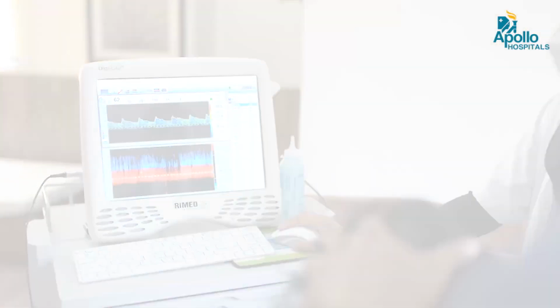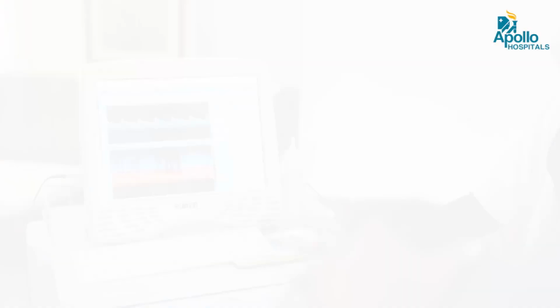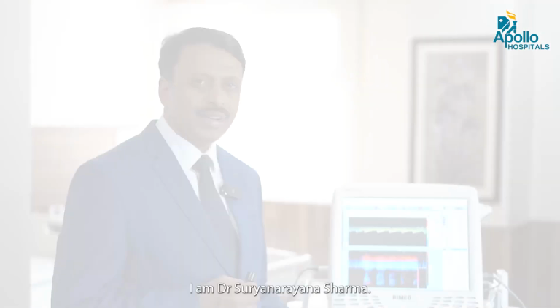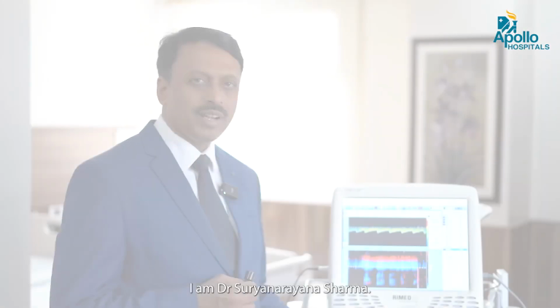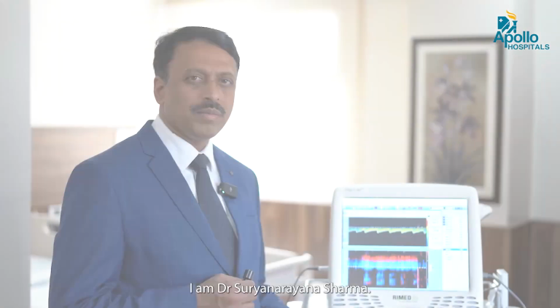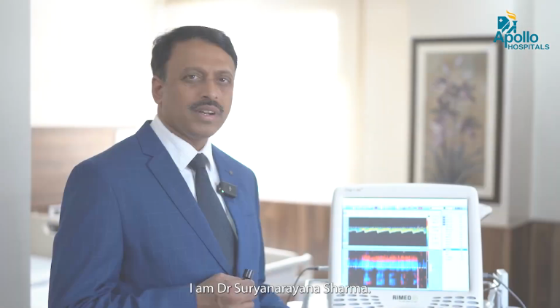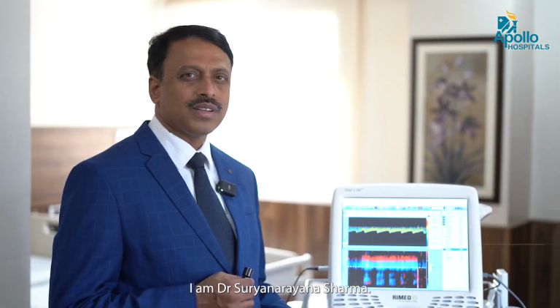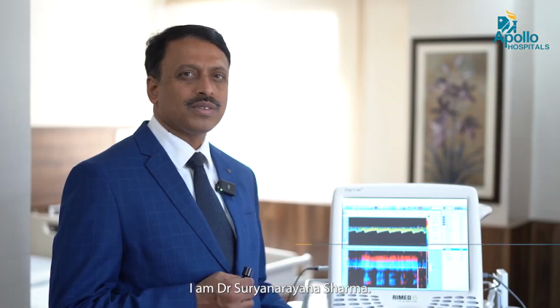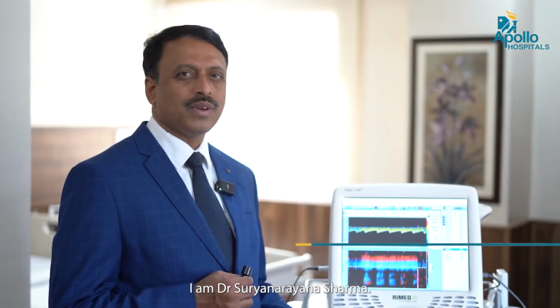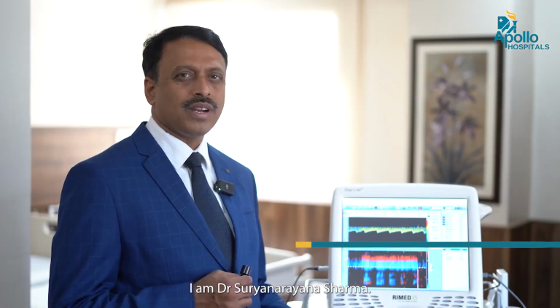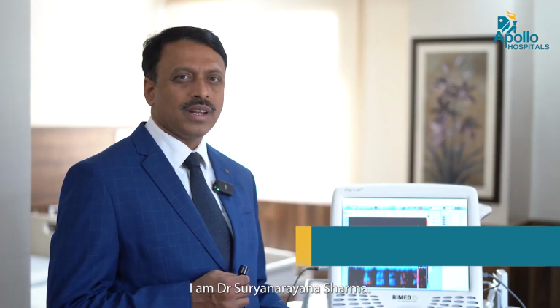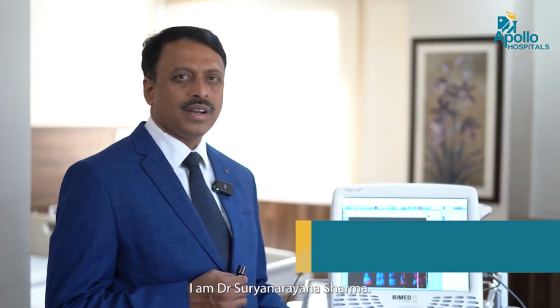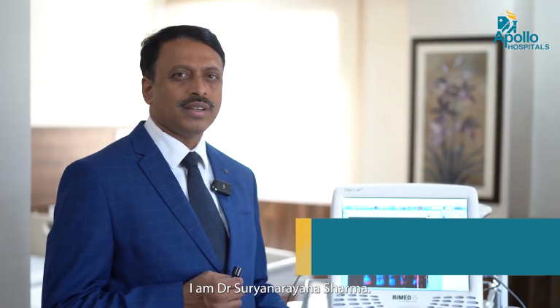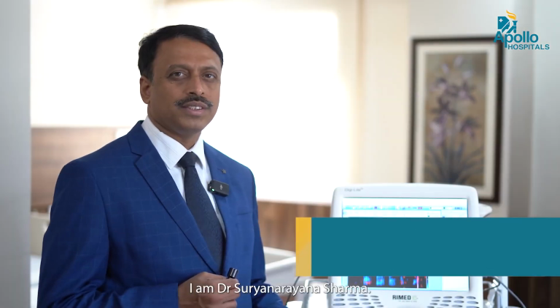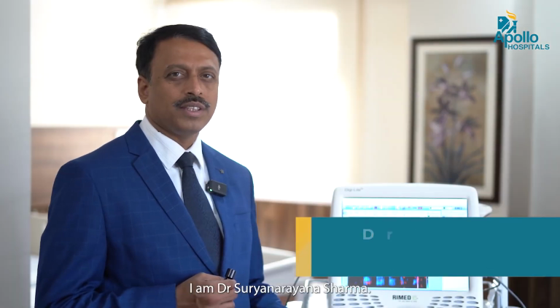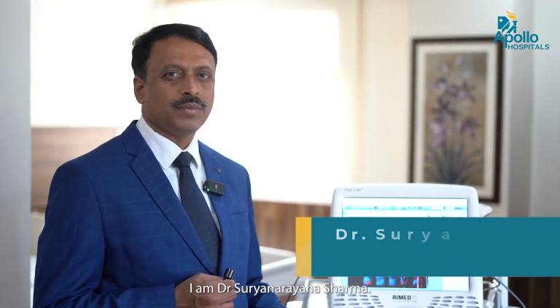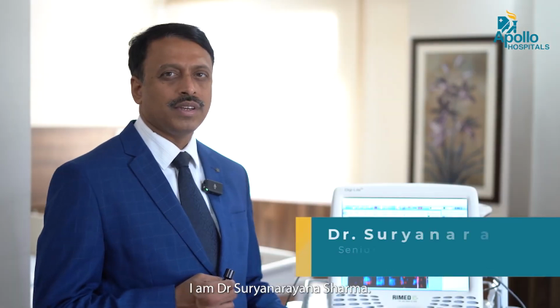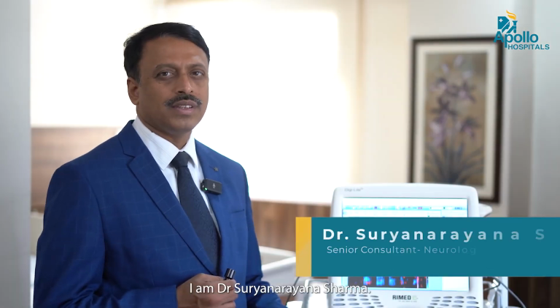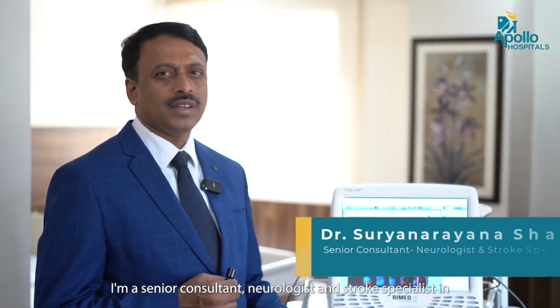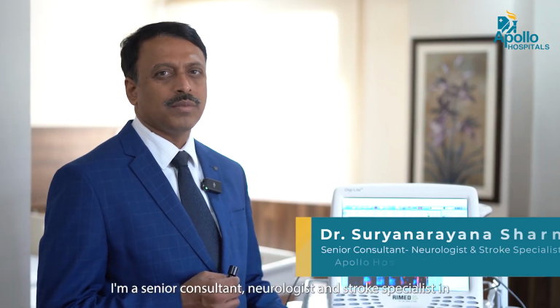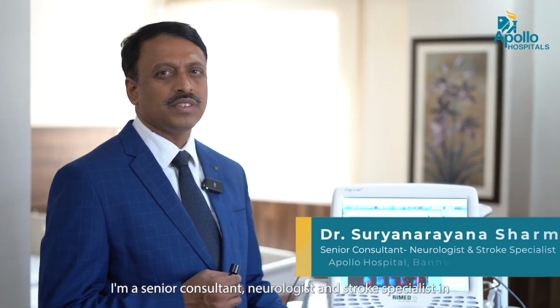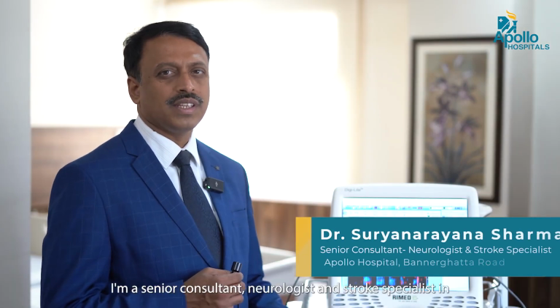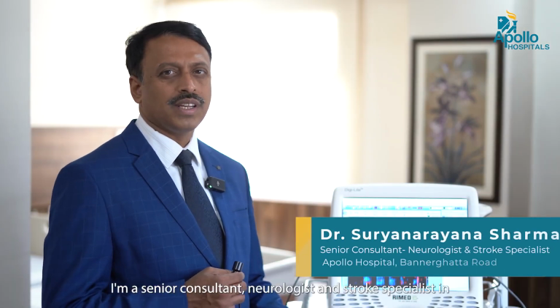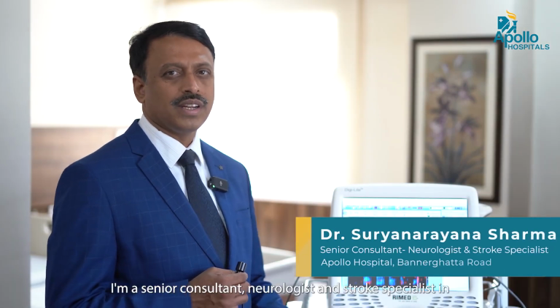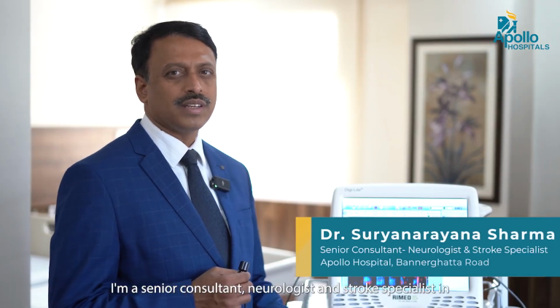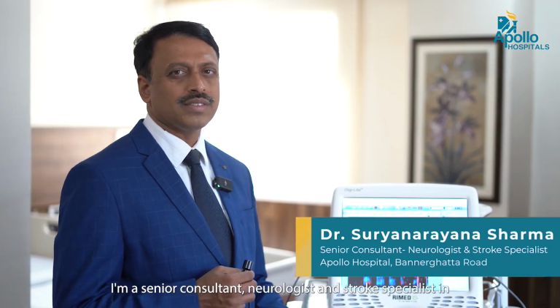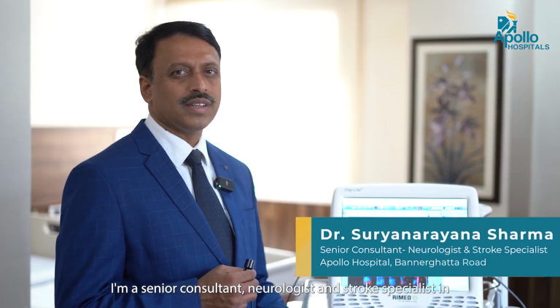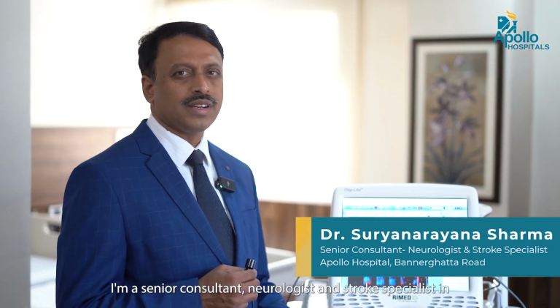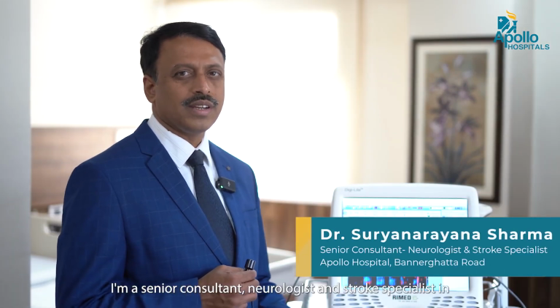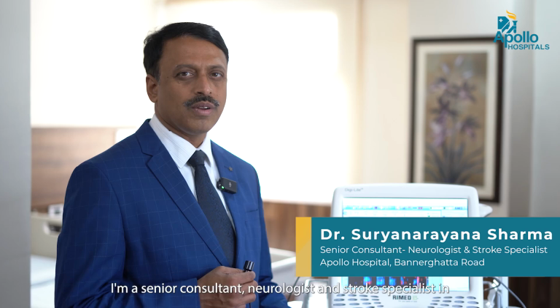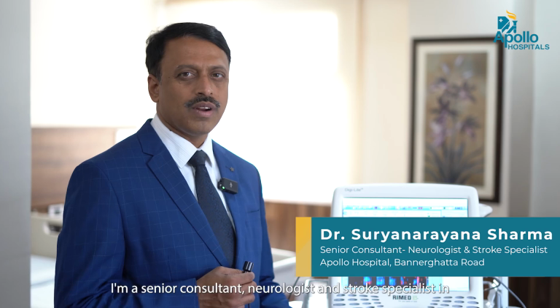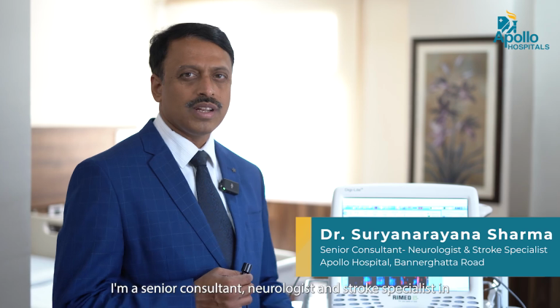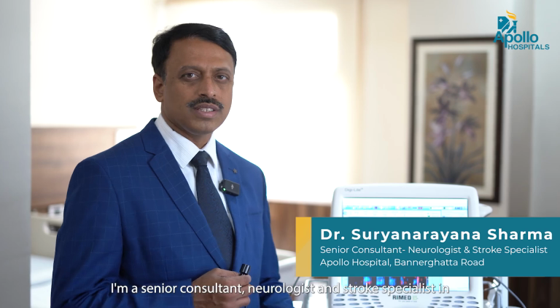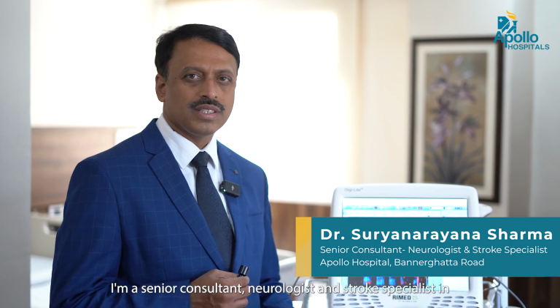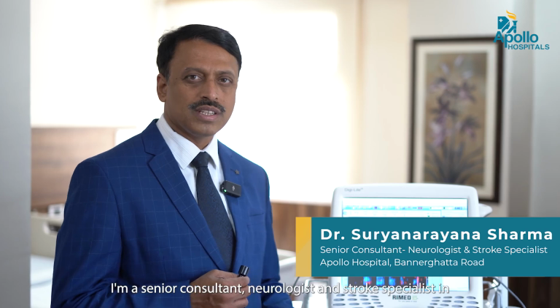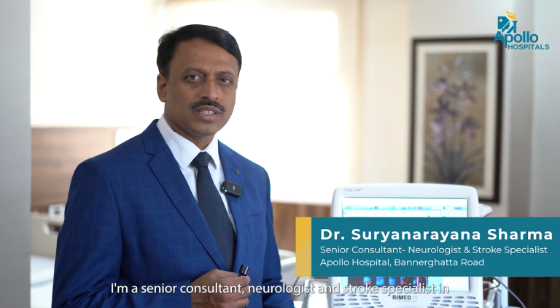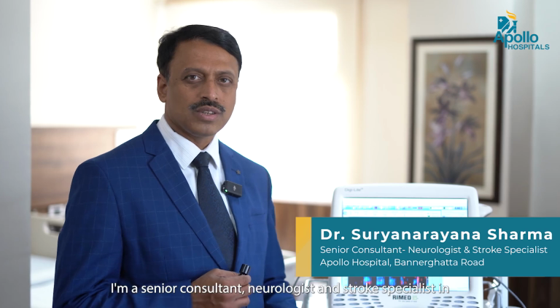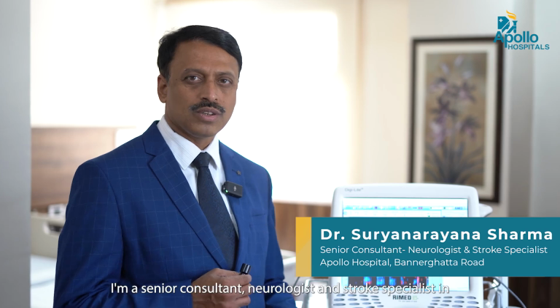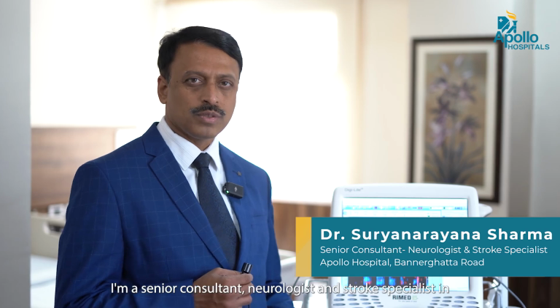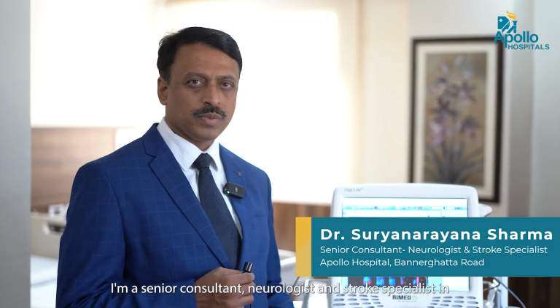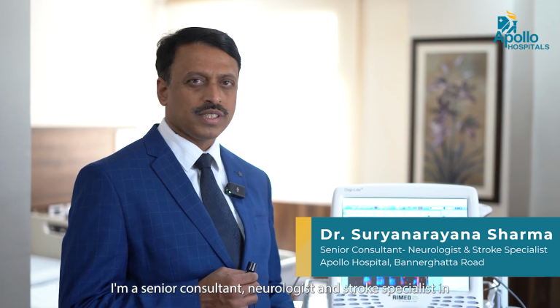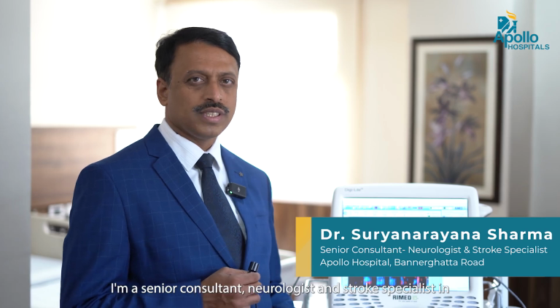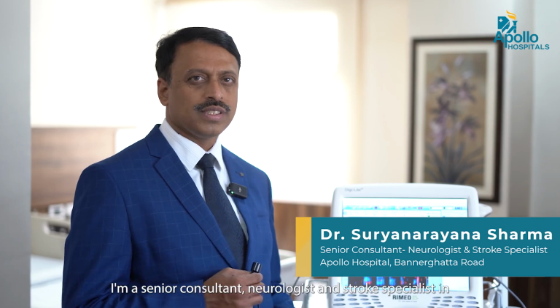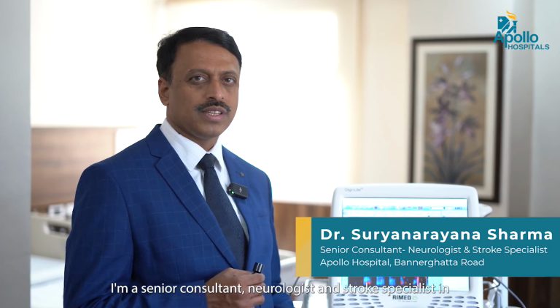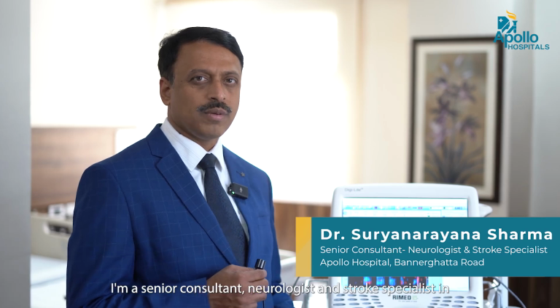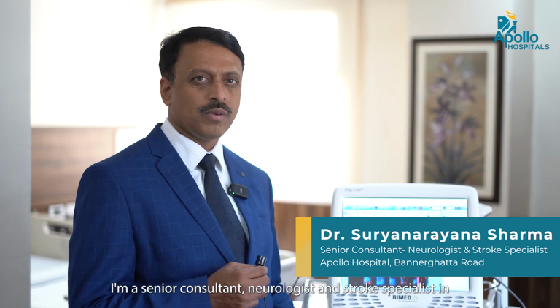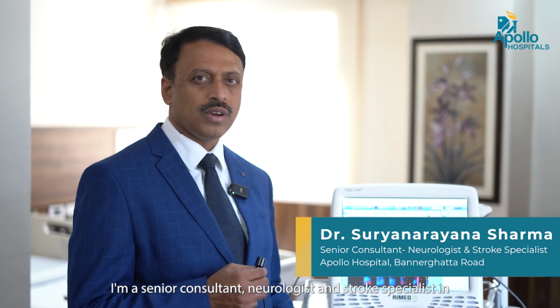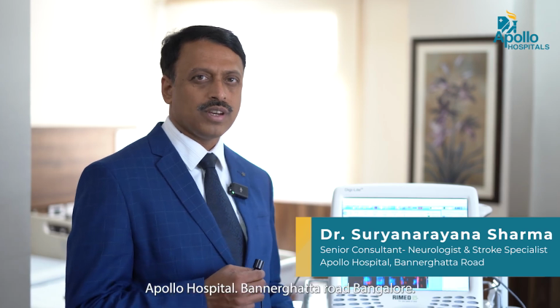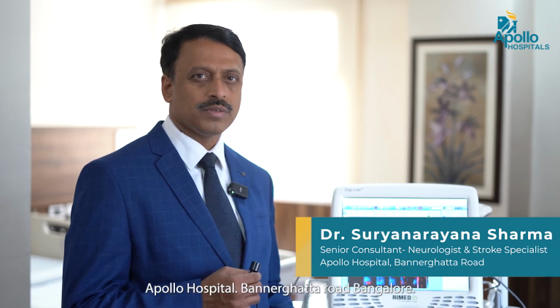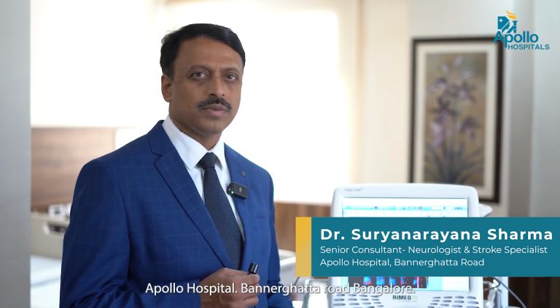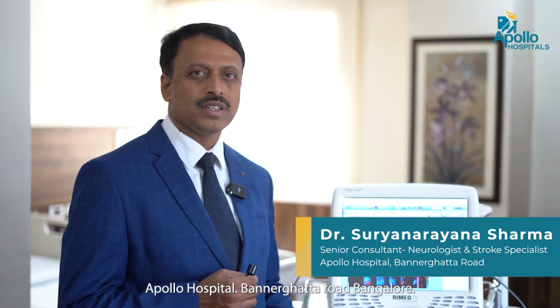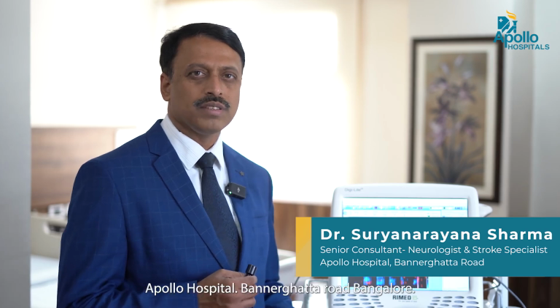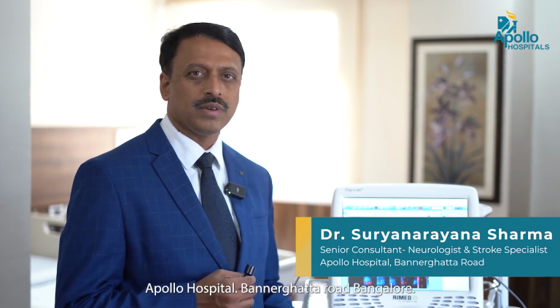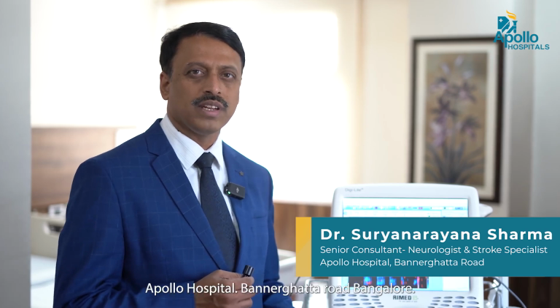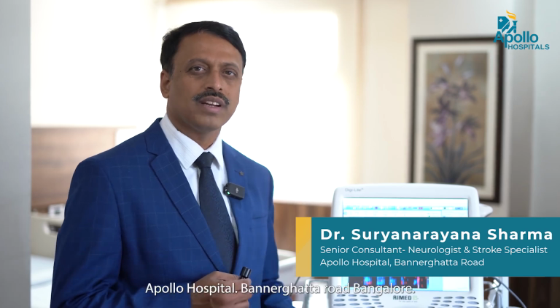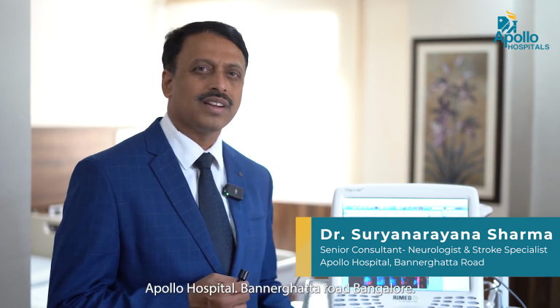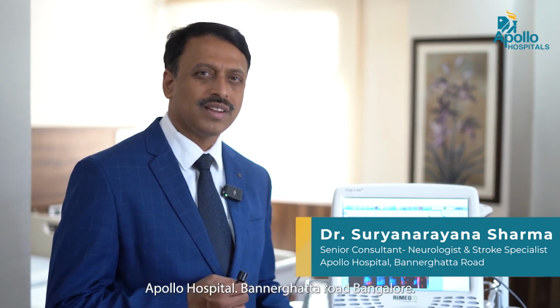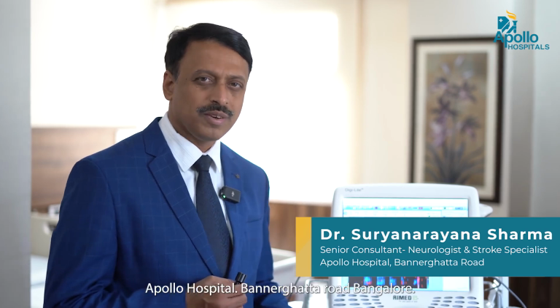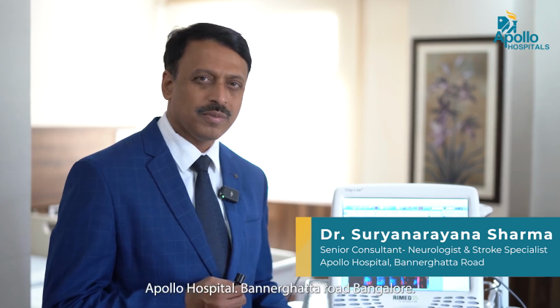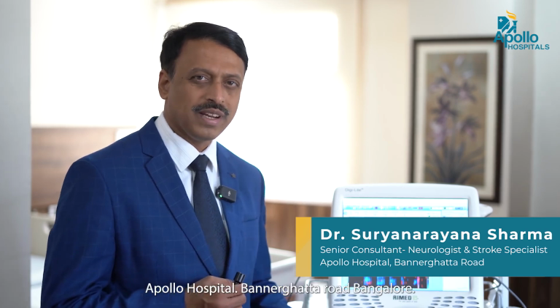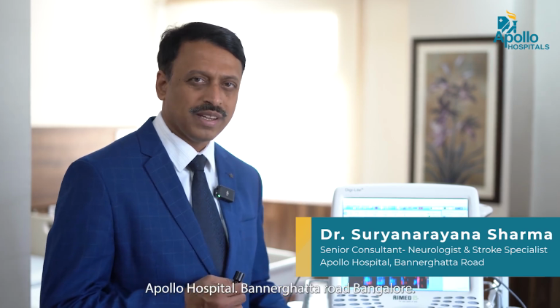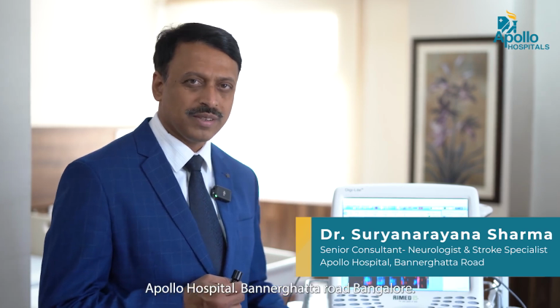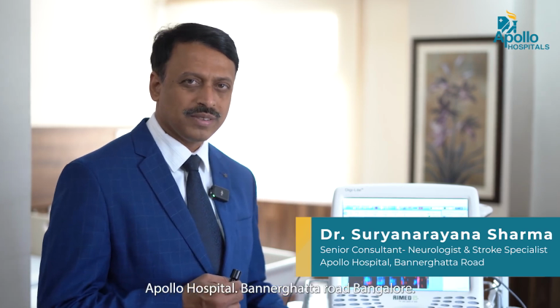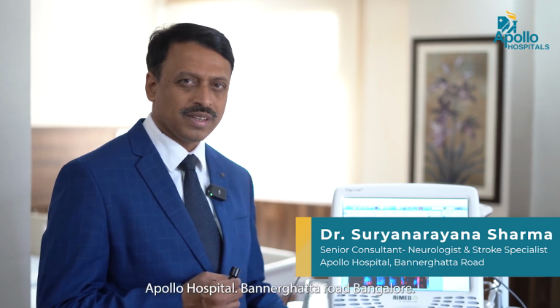I am Dr. Surya Narayana Sharma. I am a Senior Consultant Neurologist and Stroke Specialist in Apollo Hospital, Panerigata Road, Bangalore.